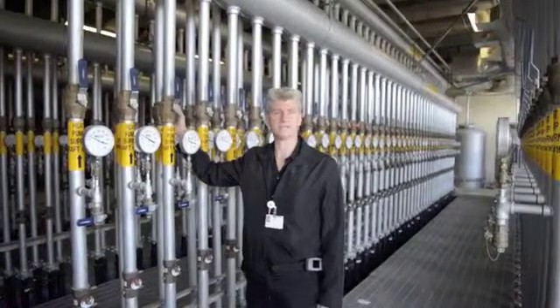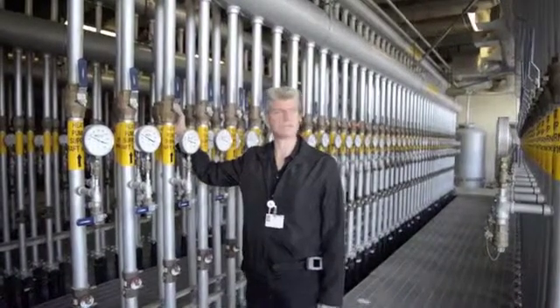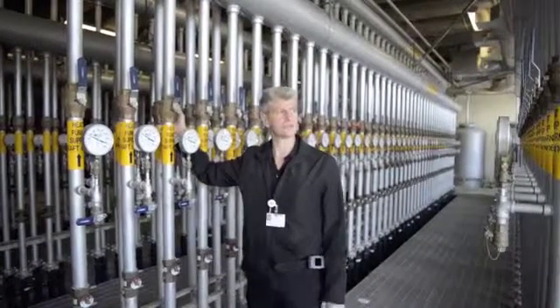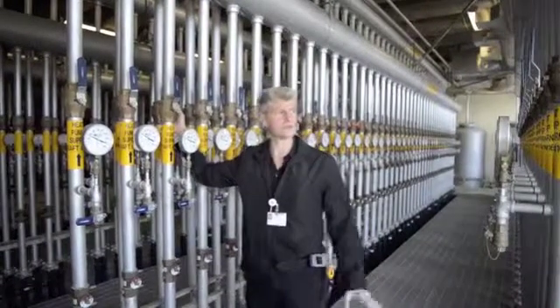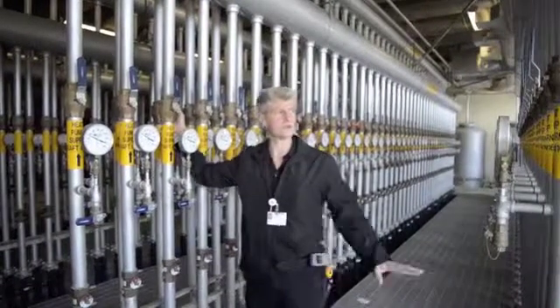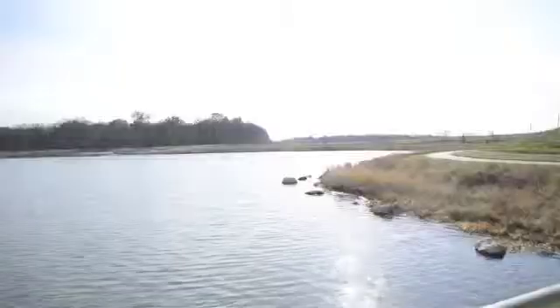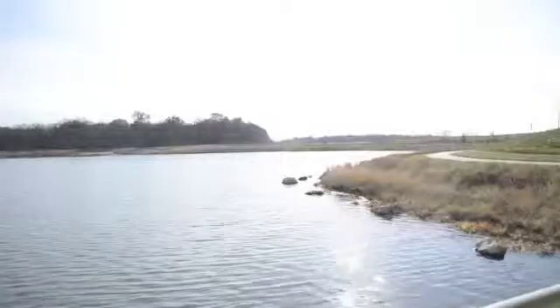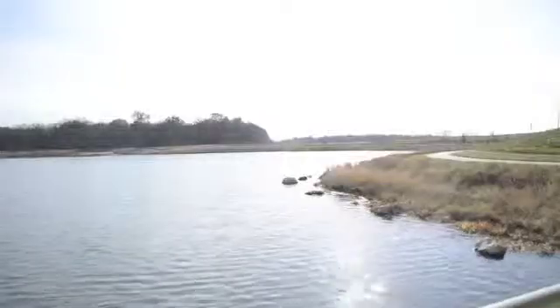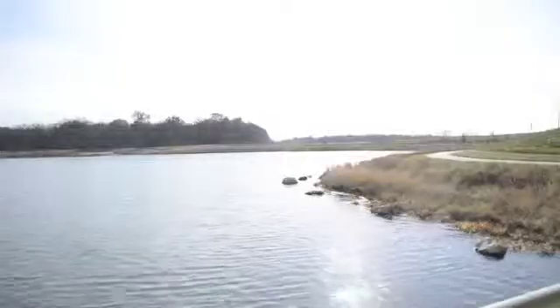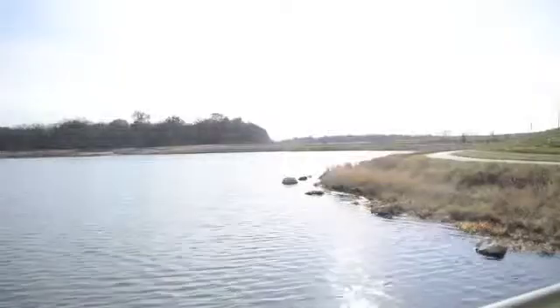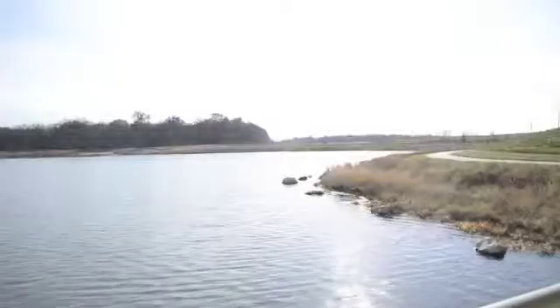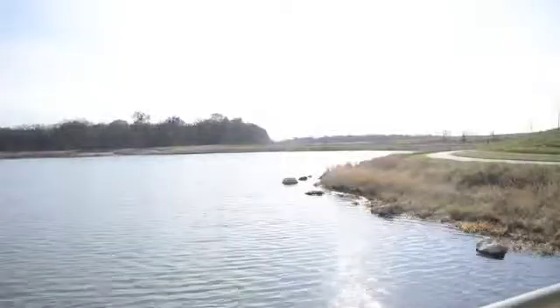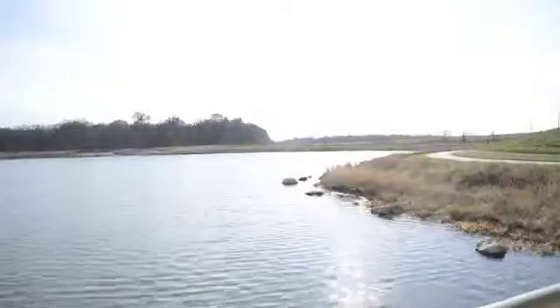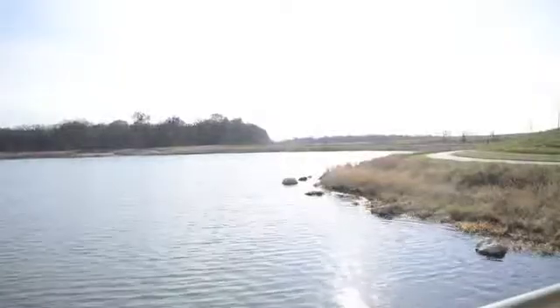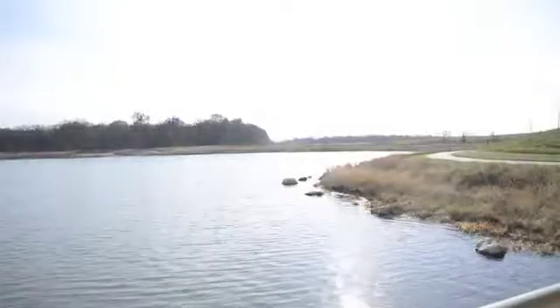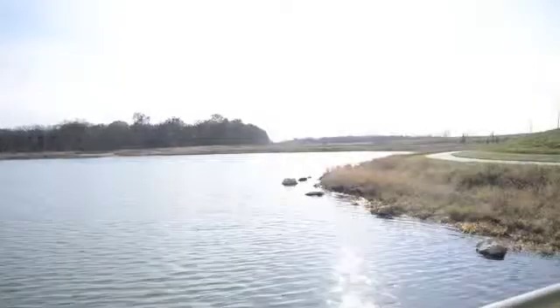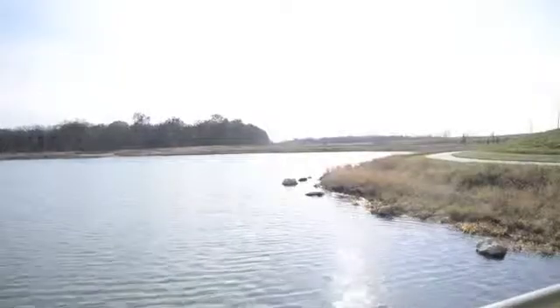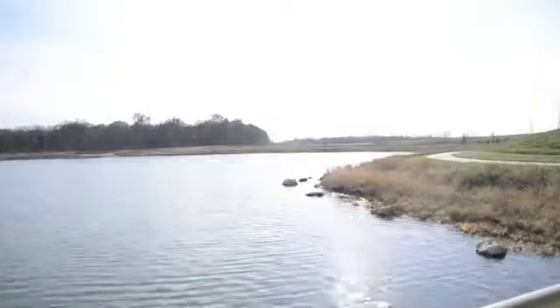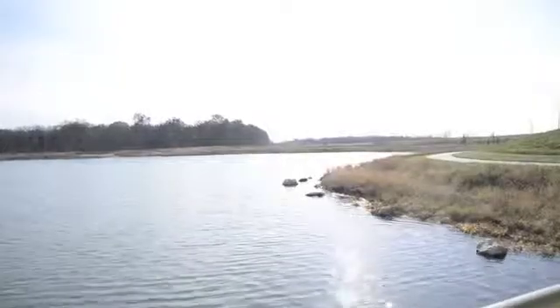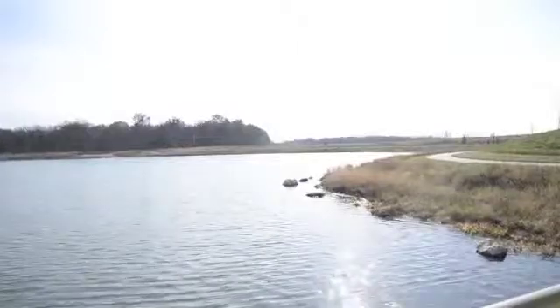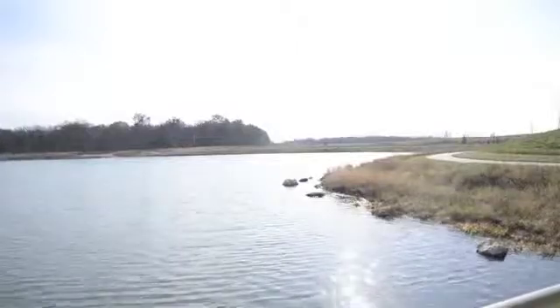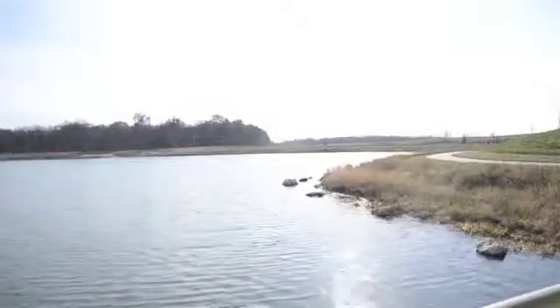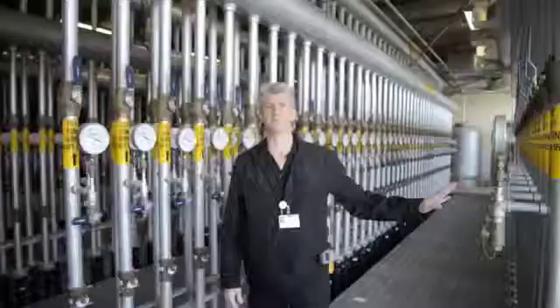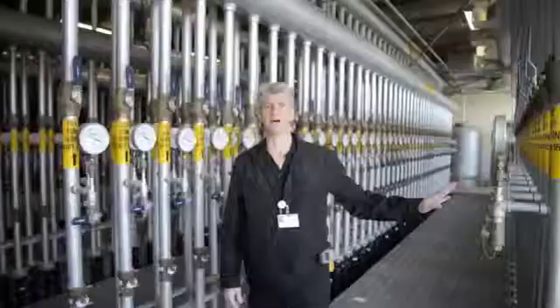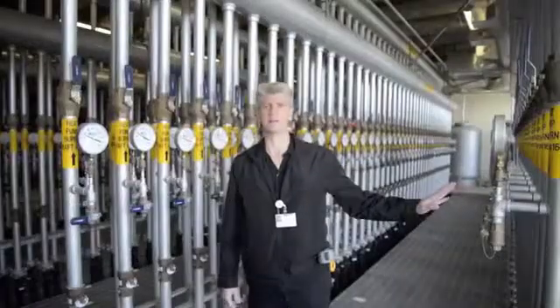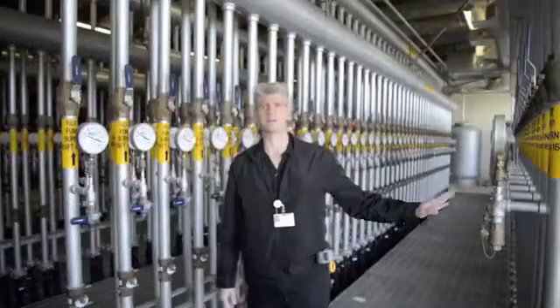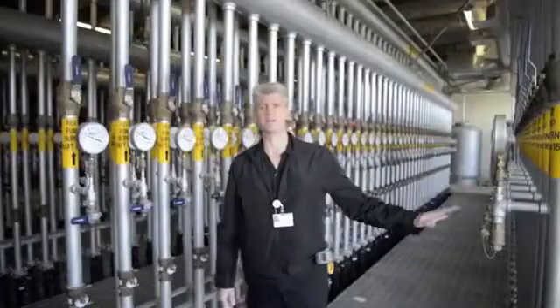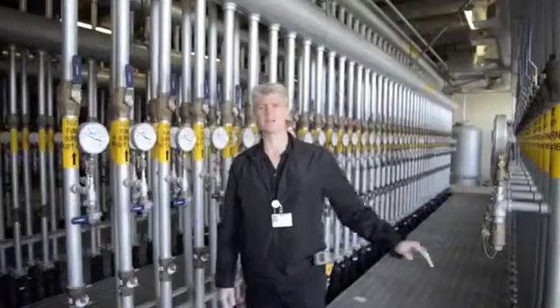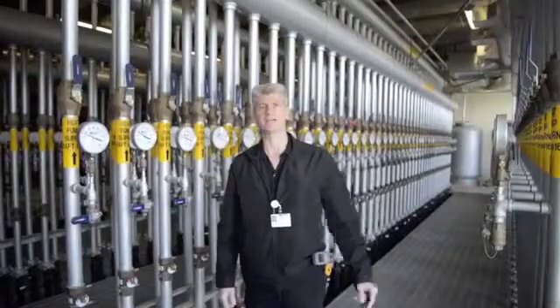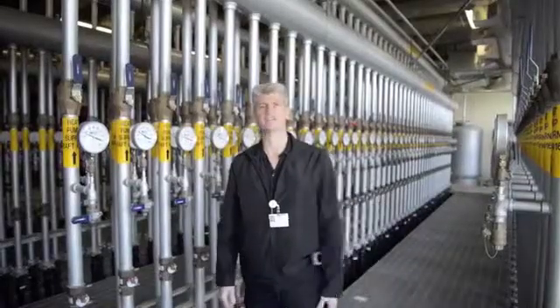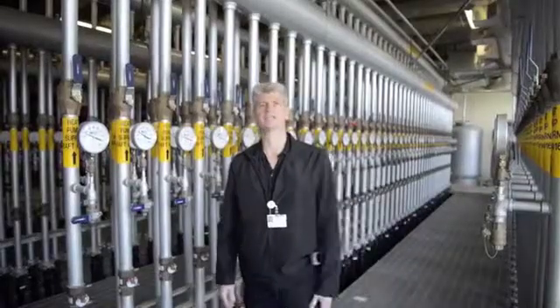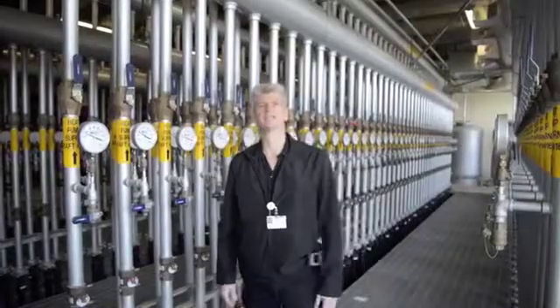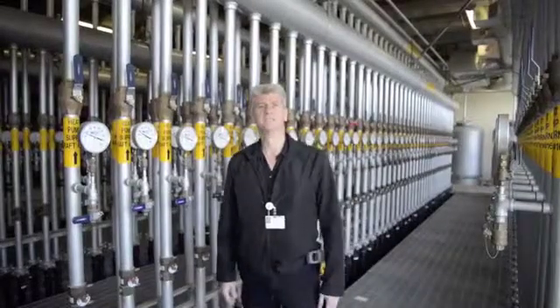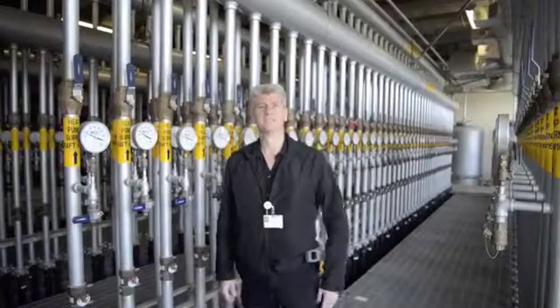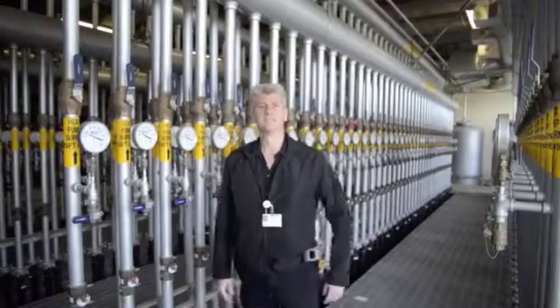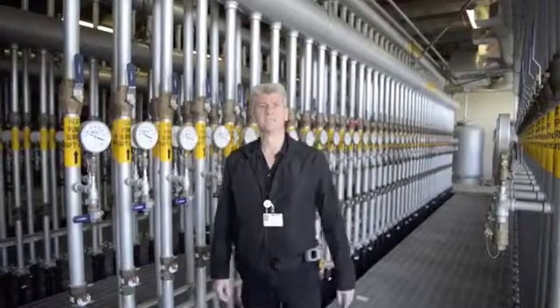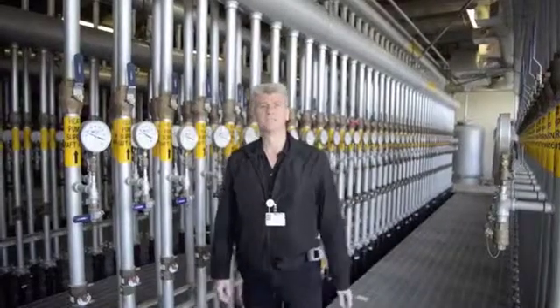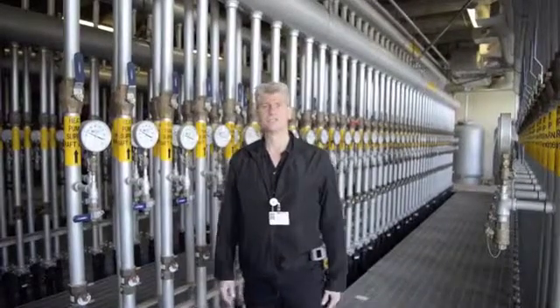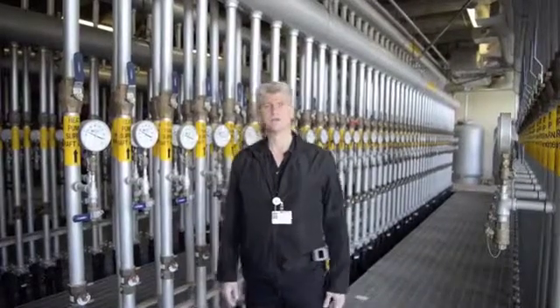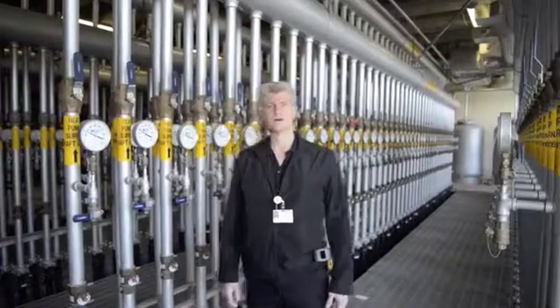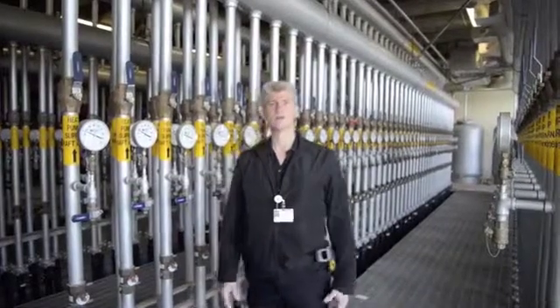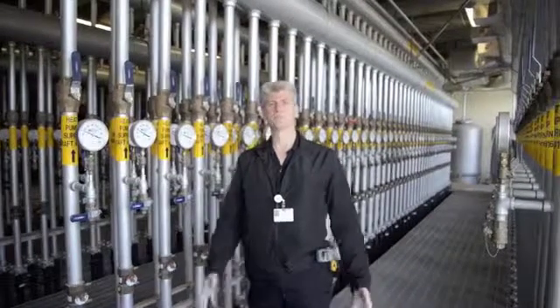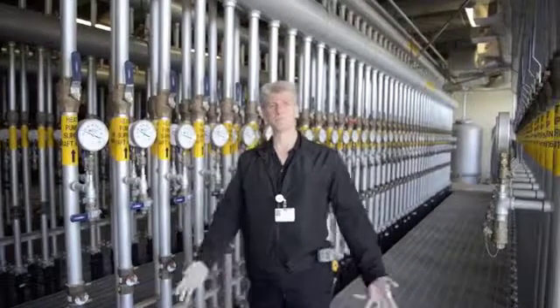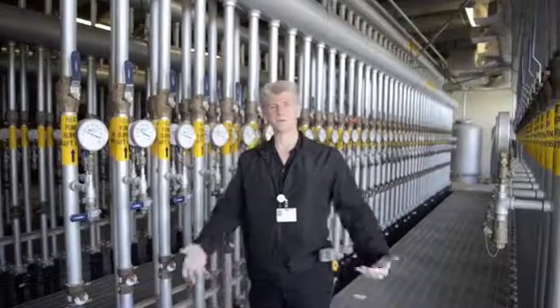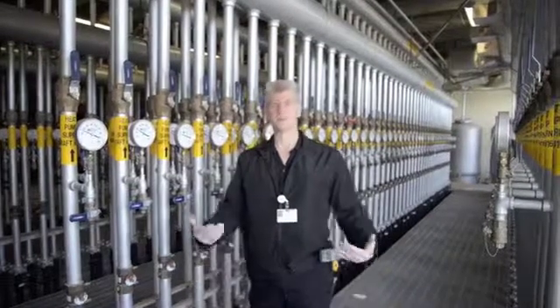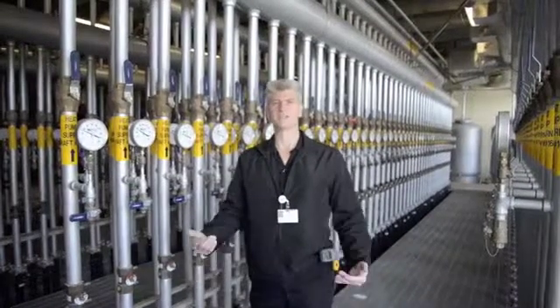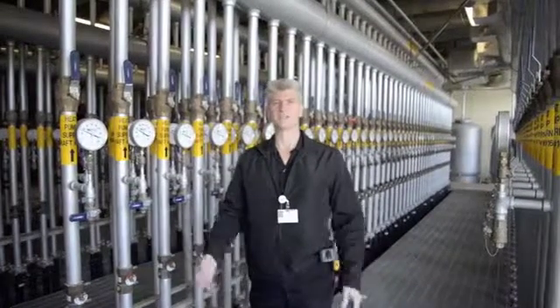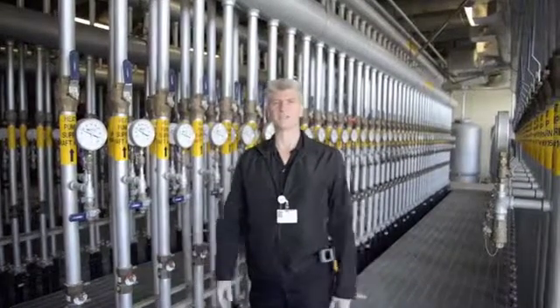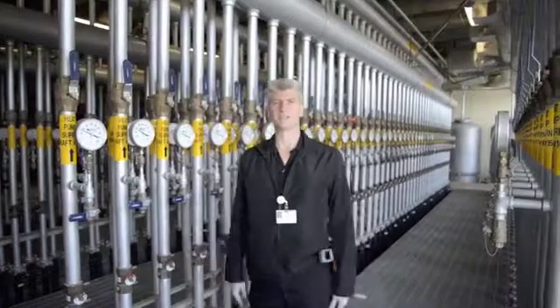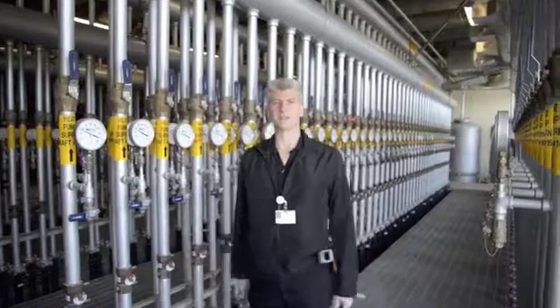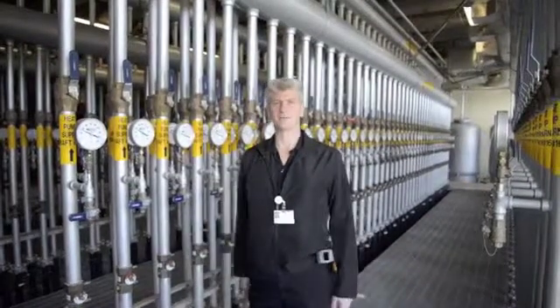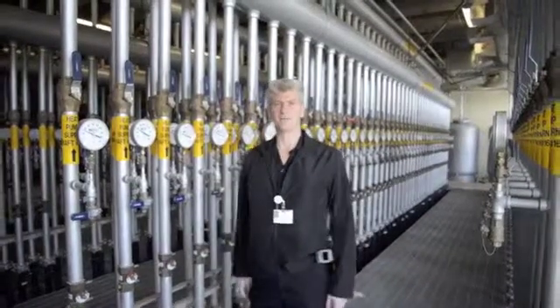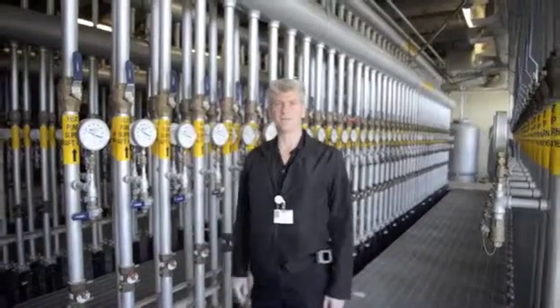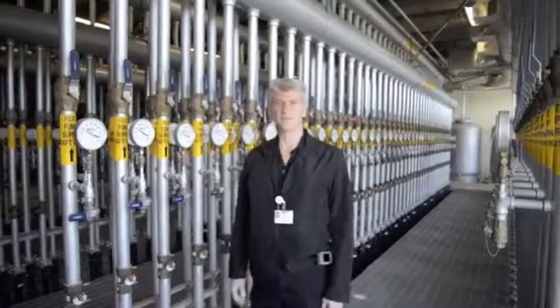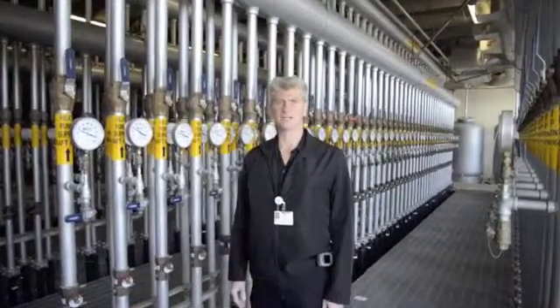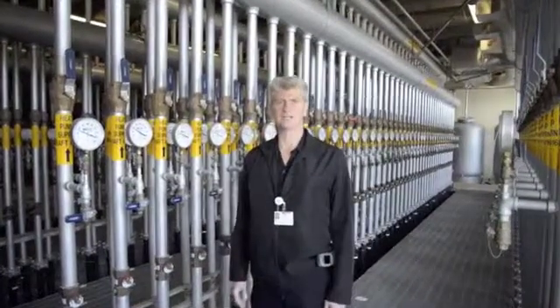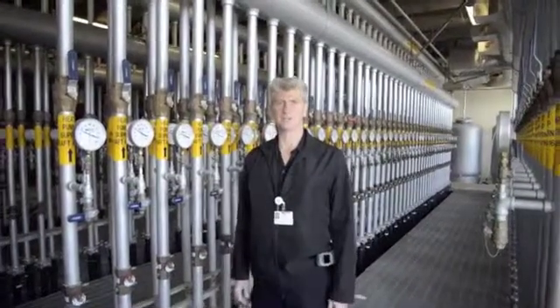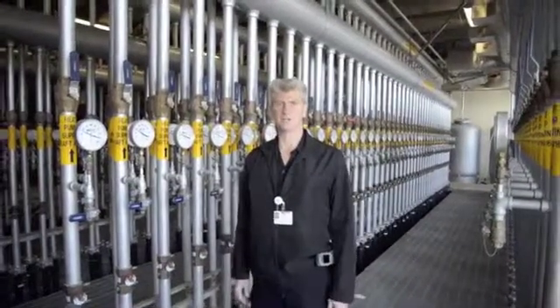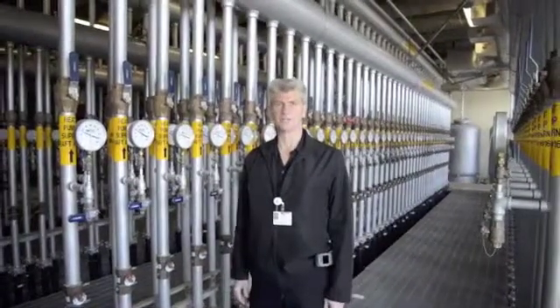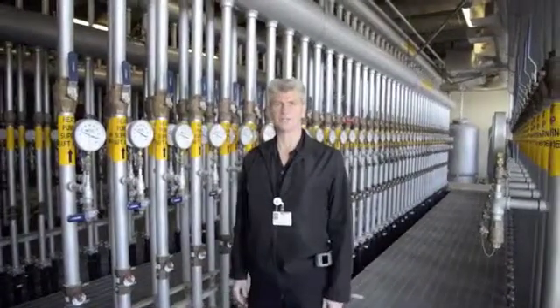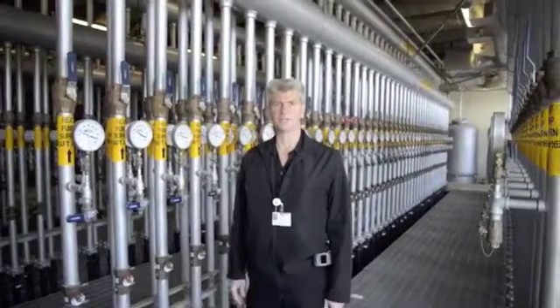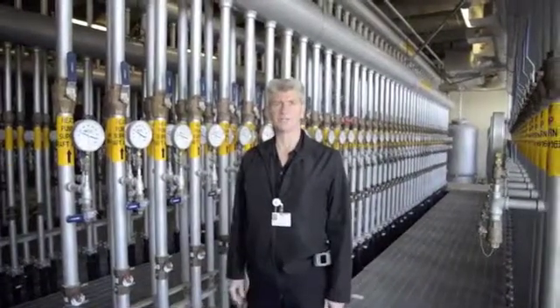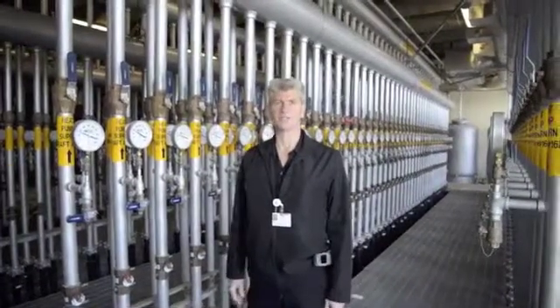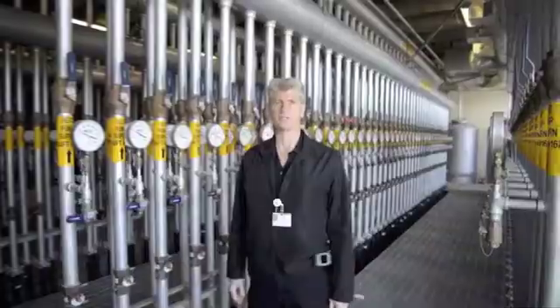There's approximately 150 miles of pipe in the bottom of the lake to help dissipate the heat and bring heat into the building in the winter.